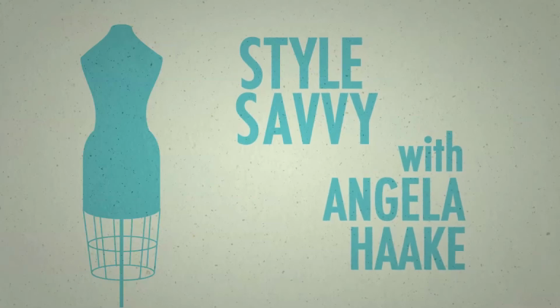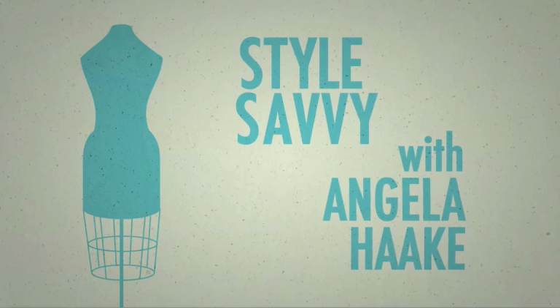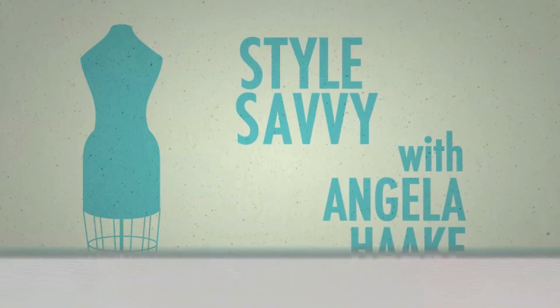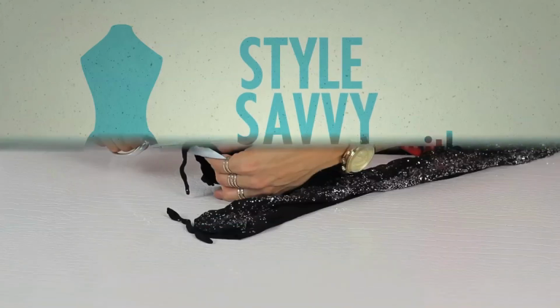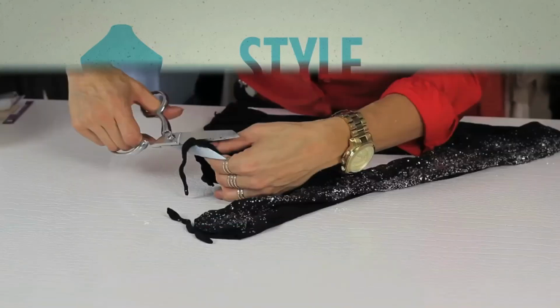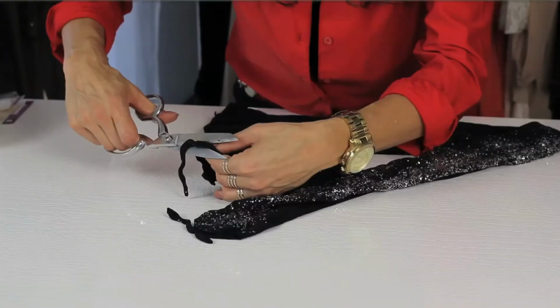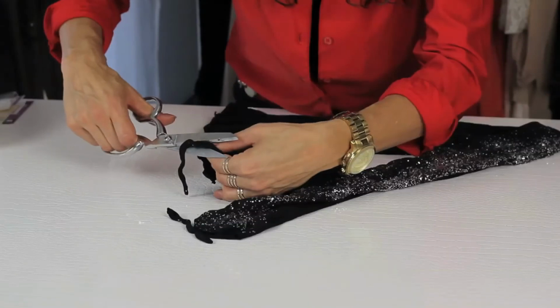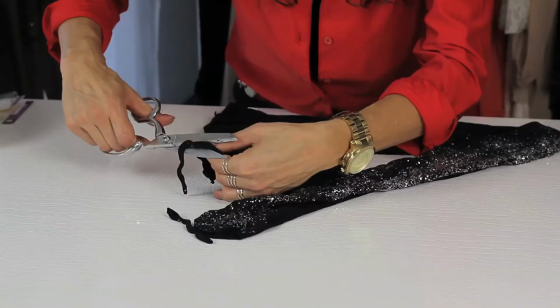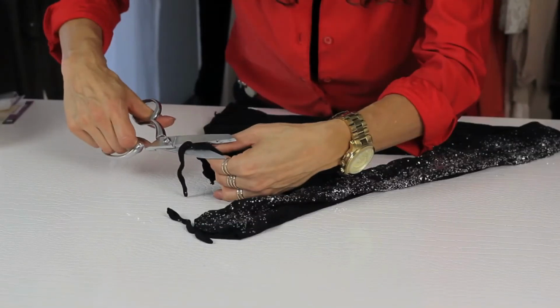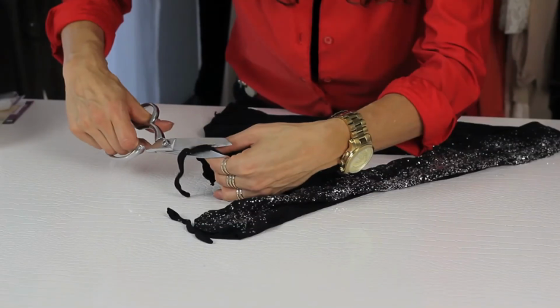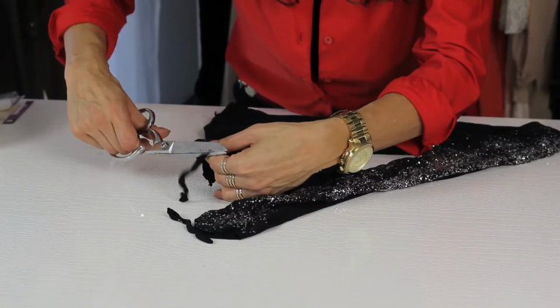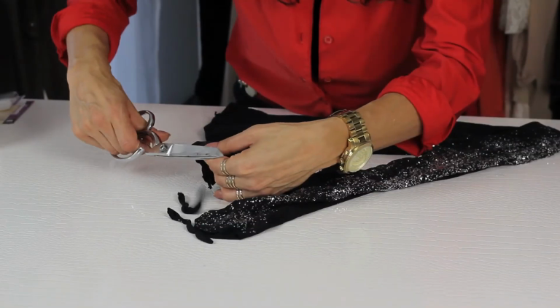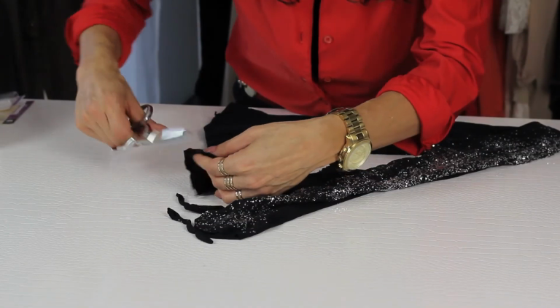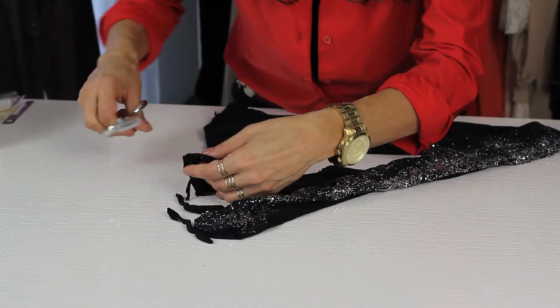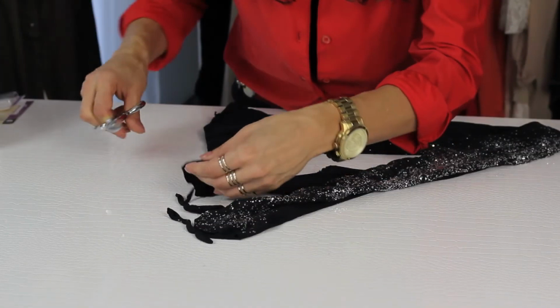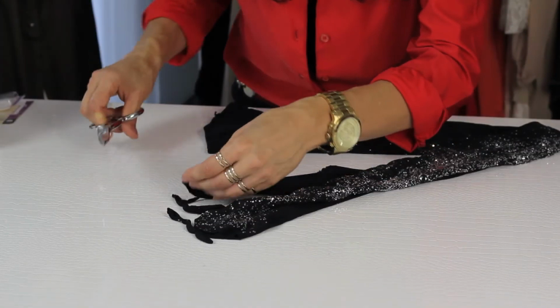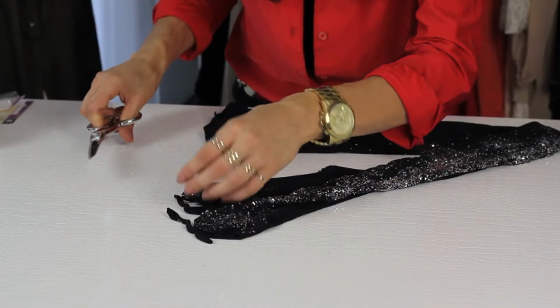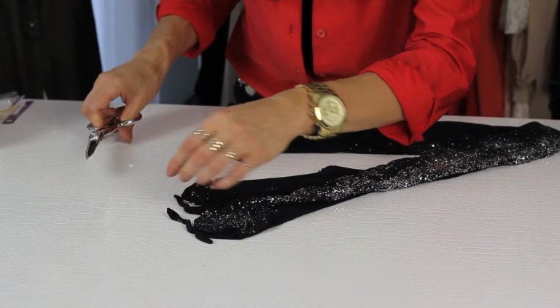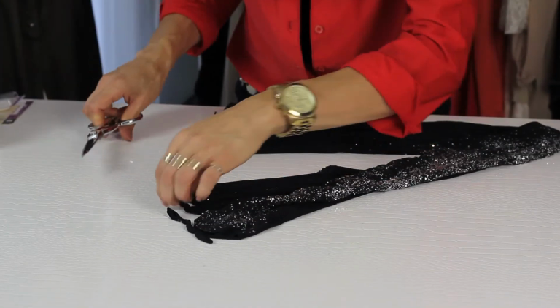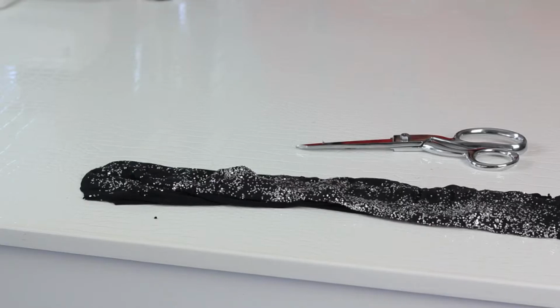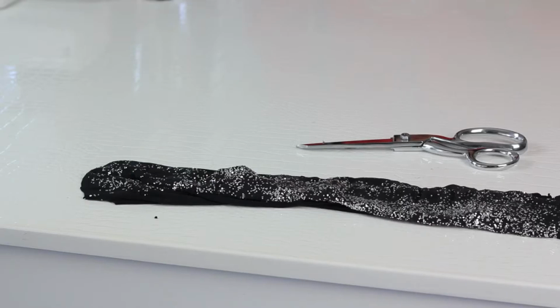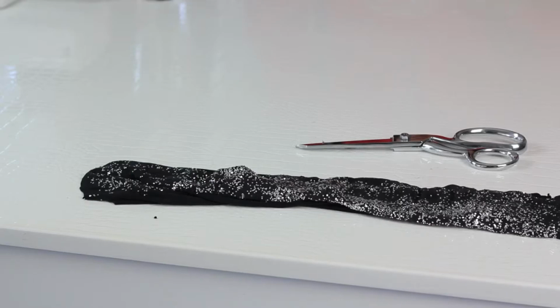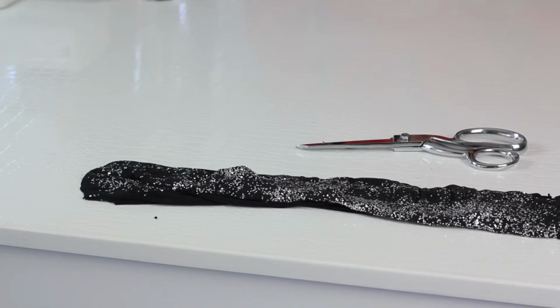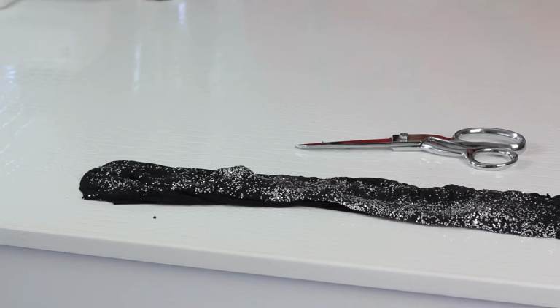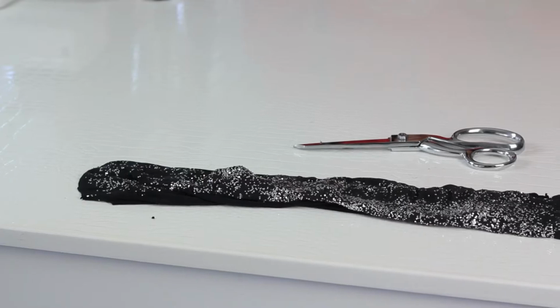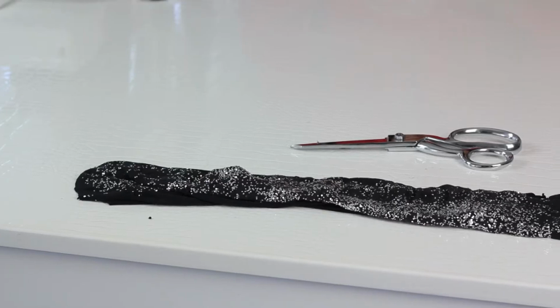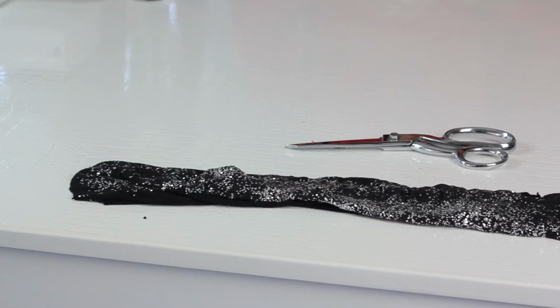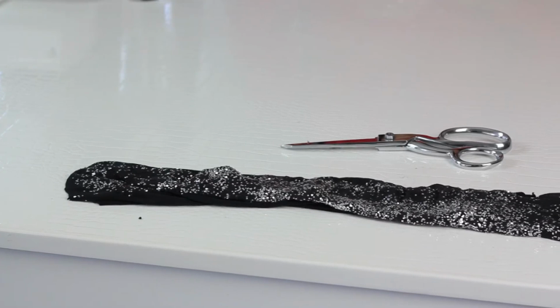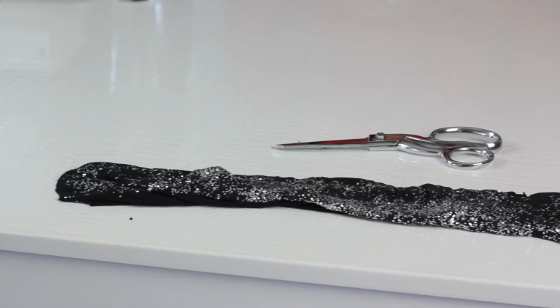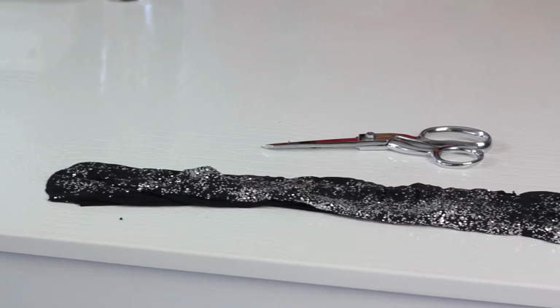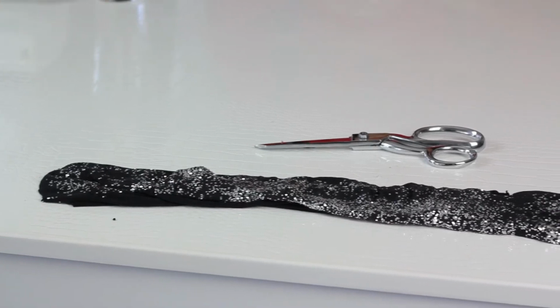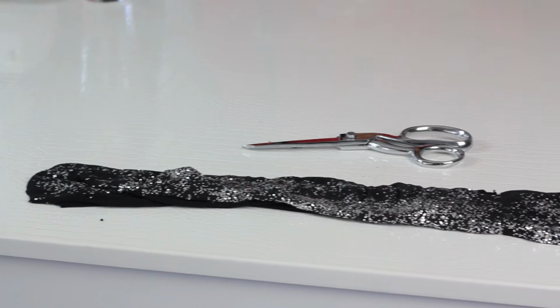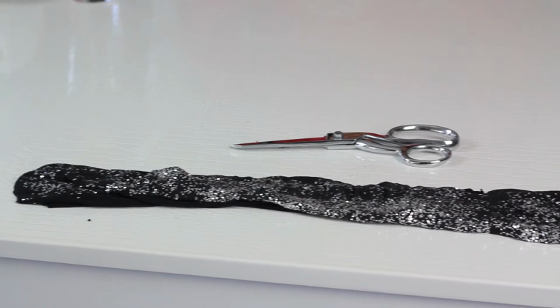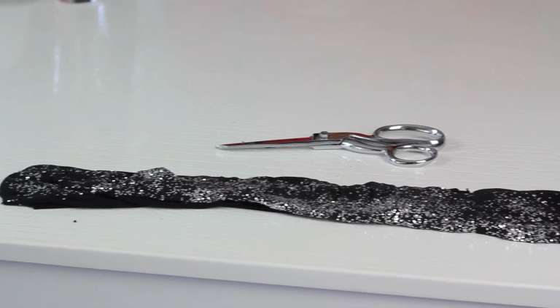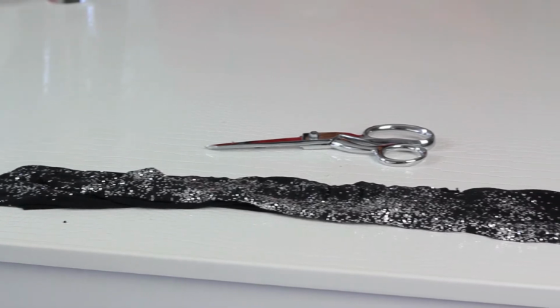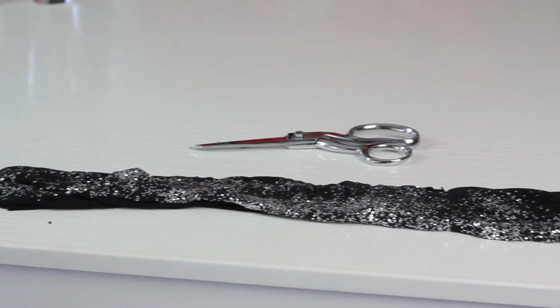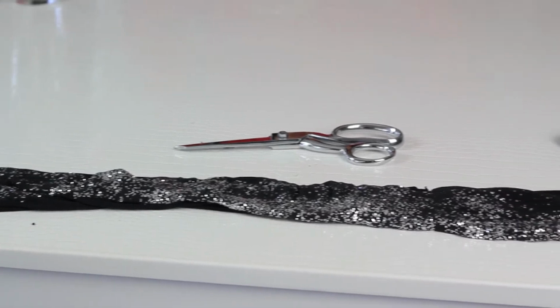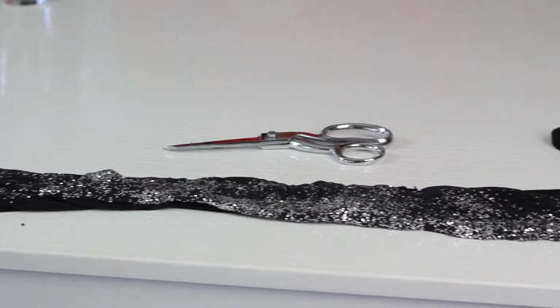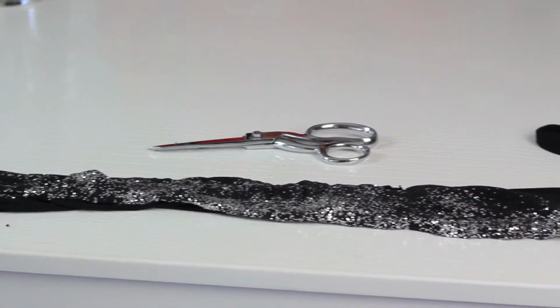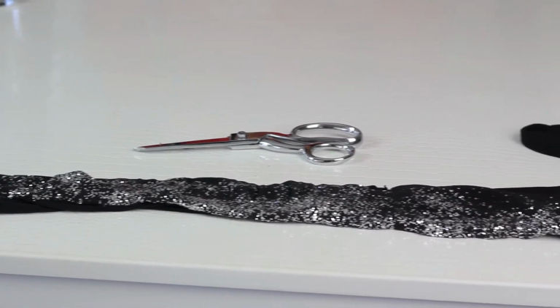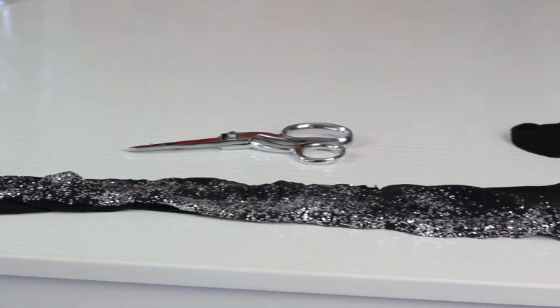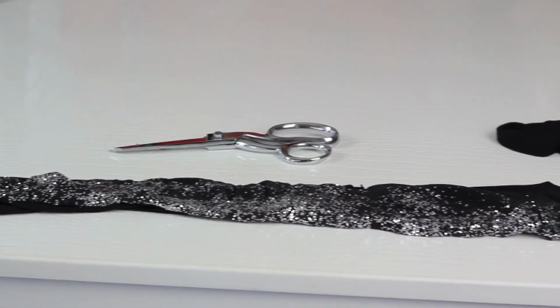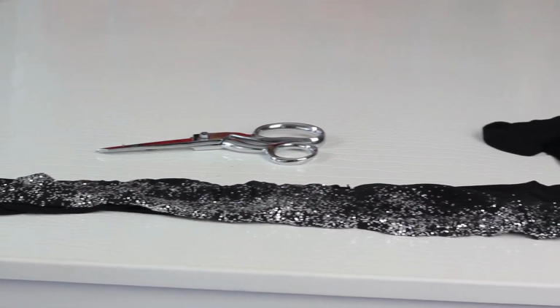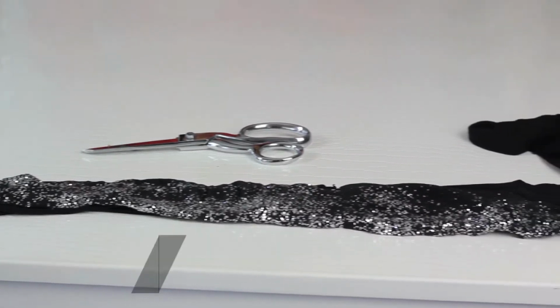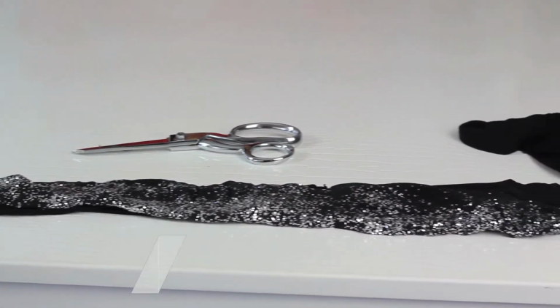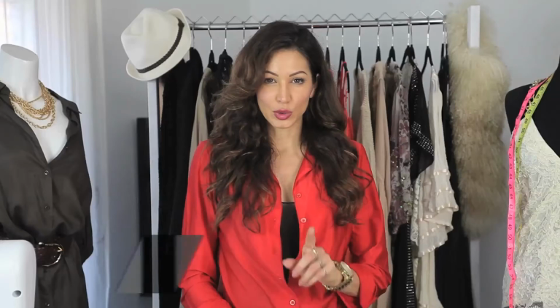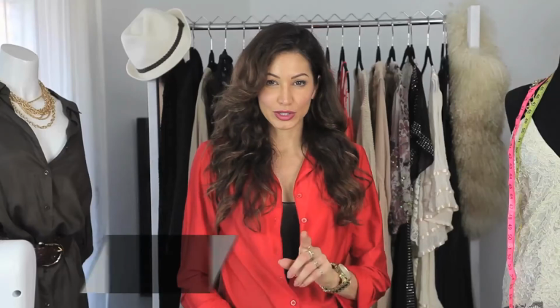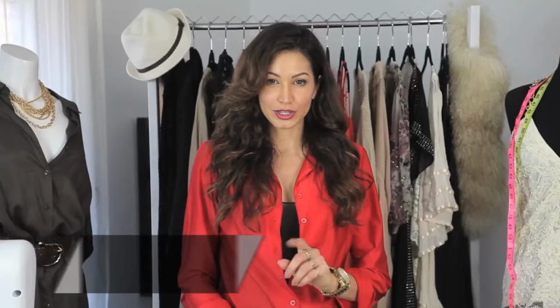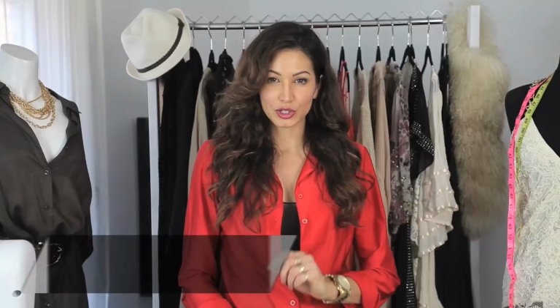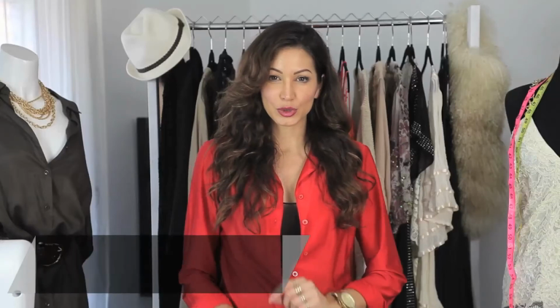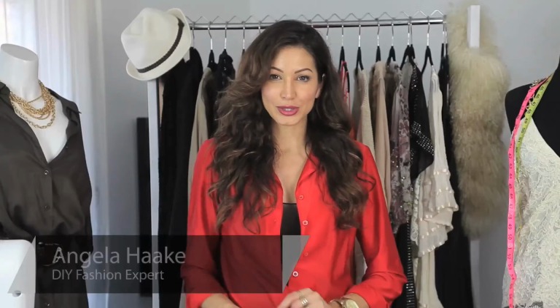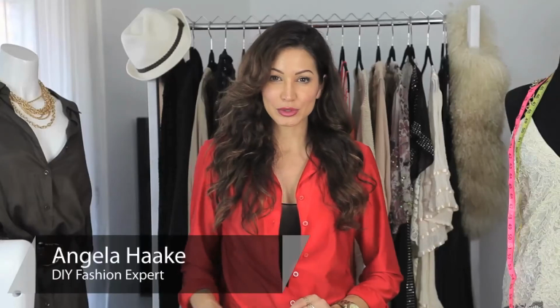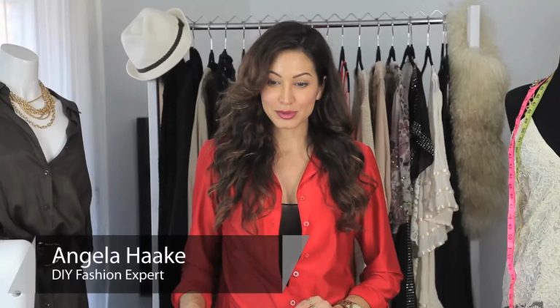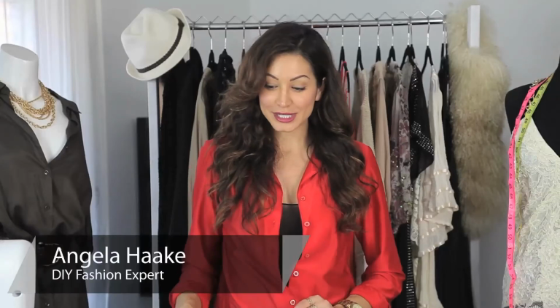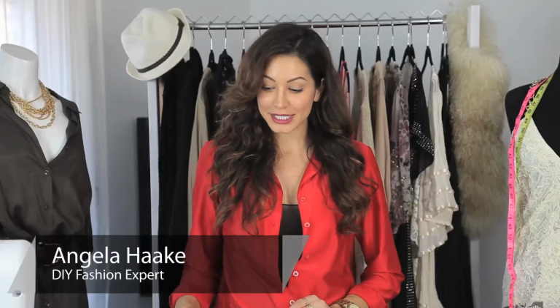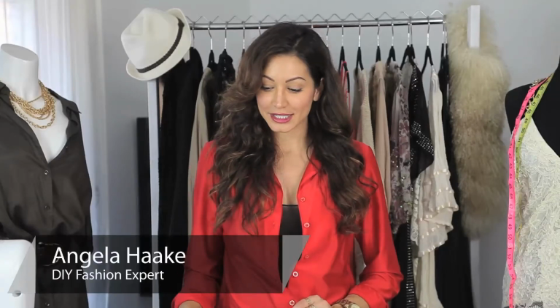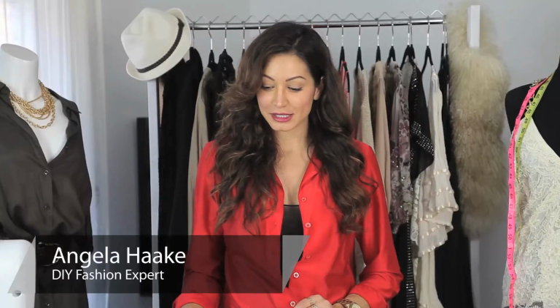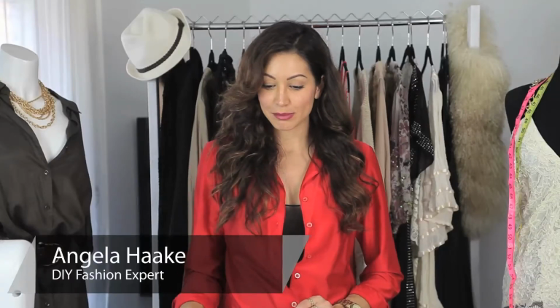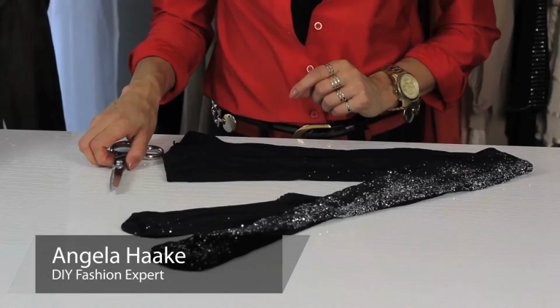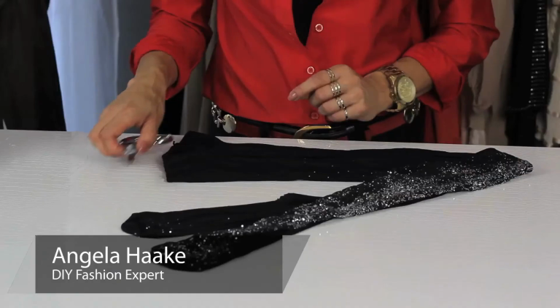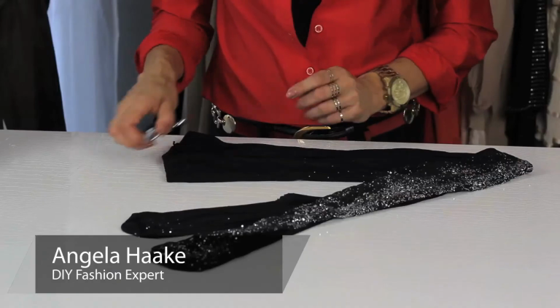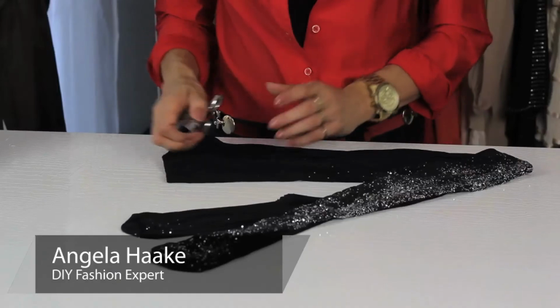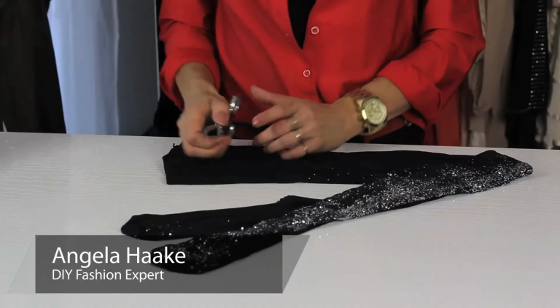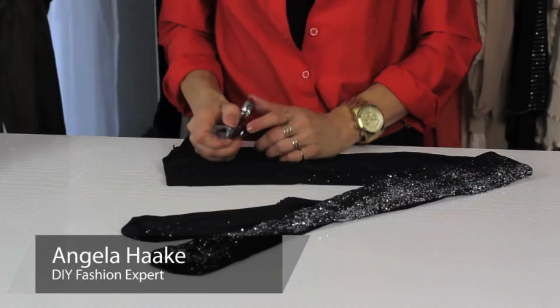Hi, I'm Angela with Freestyle Fashionista, and today I'm going to show you how to cut the feet off tights. The only thing you're going to need is a pair of scissors.